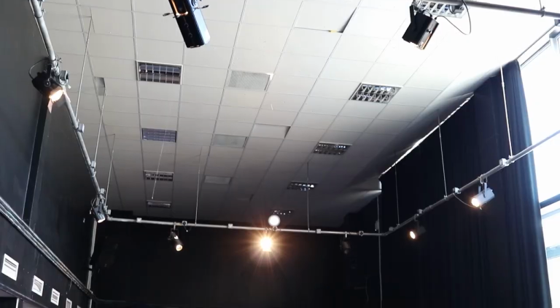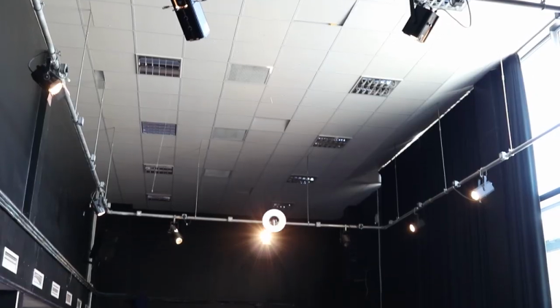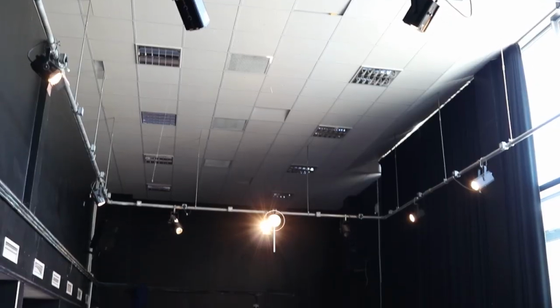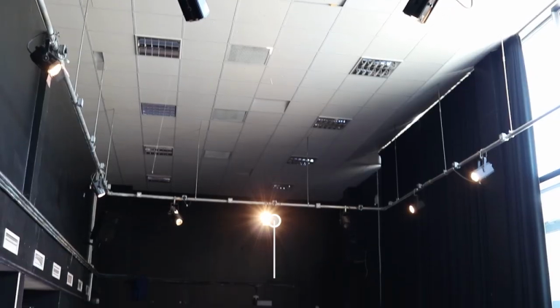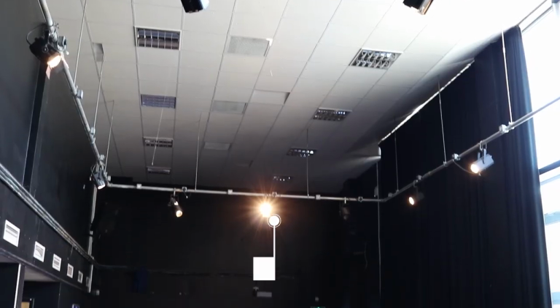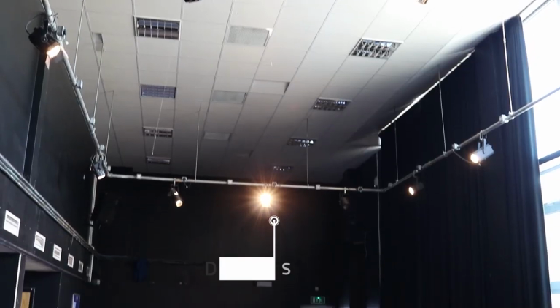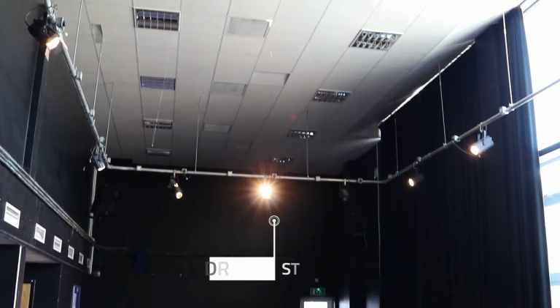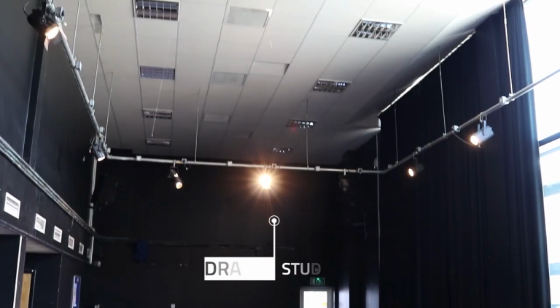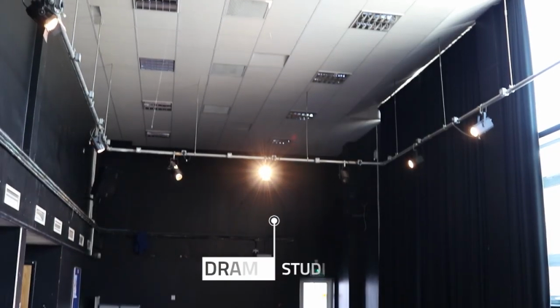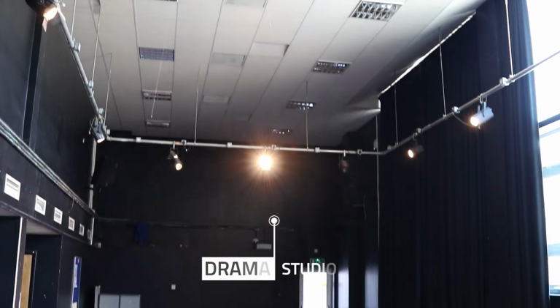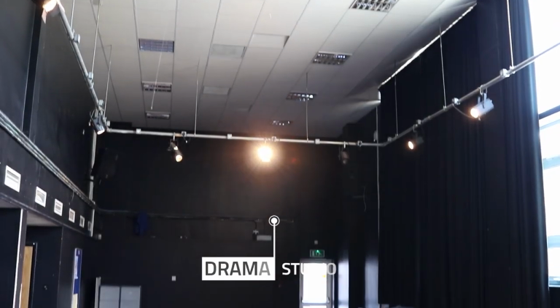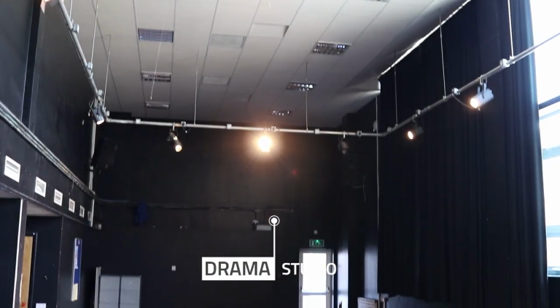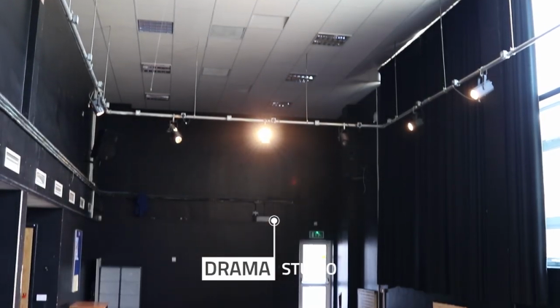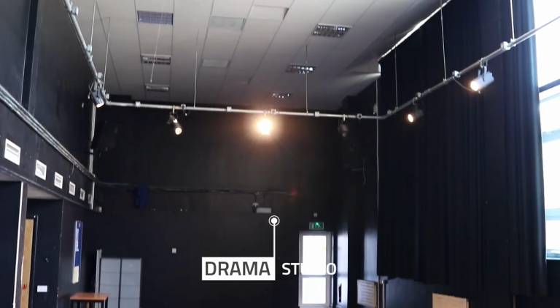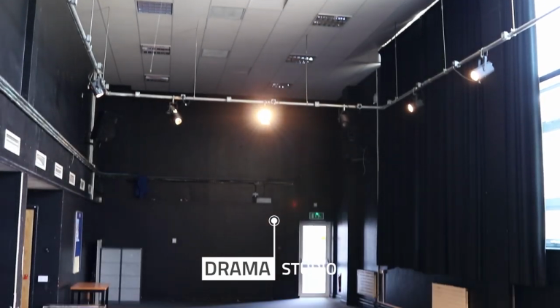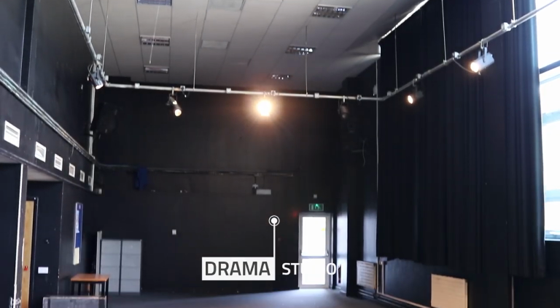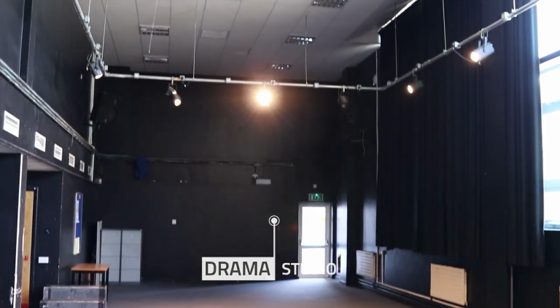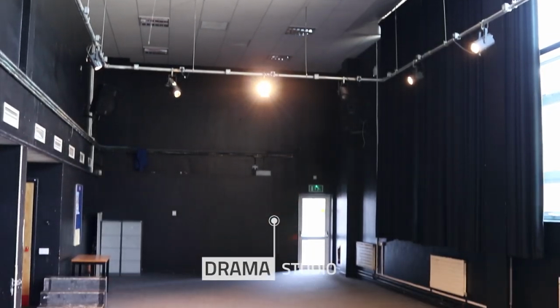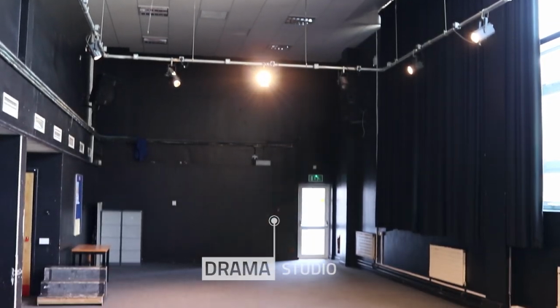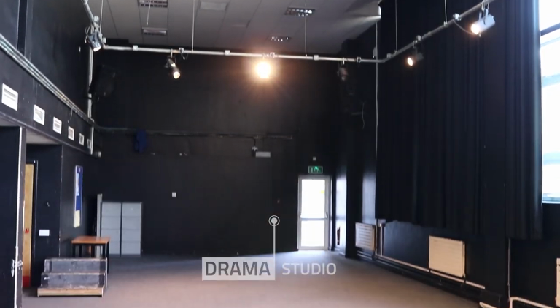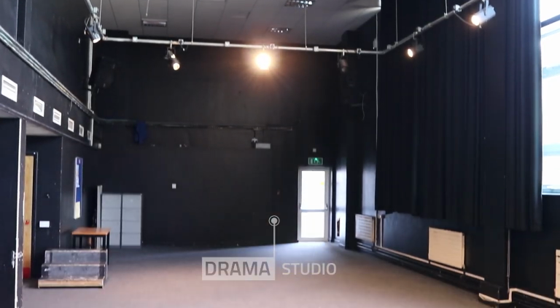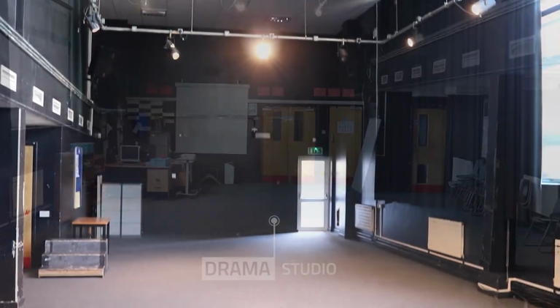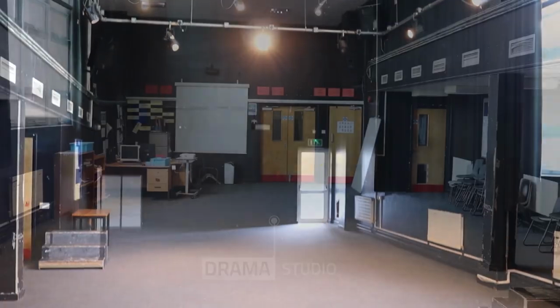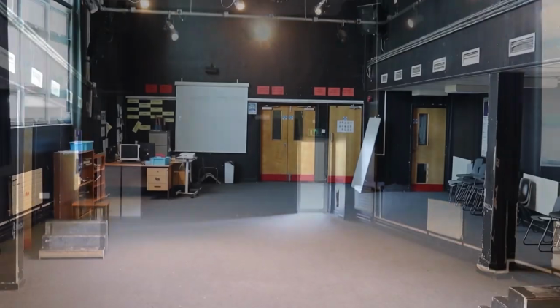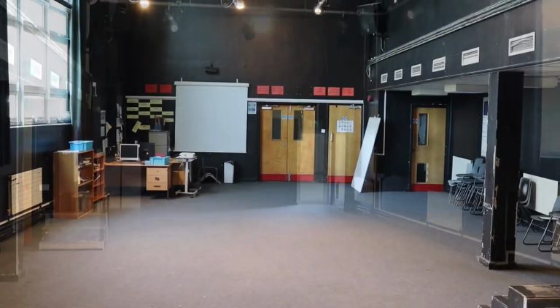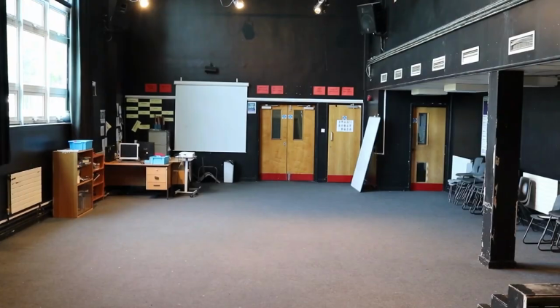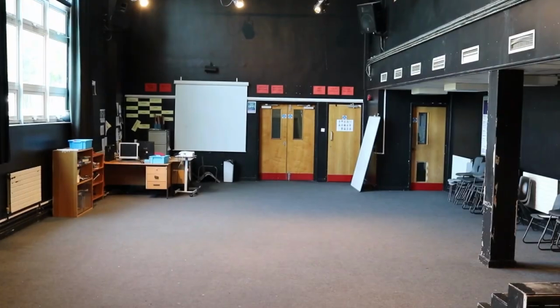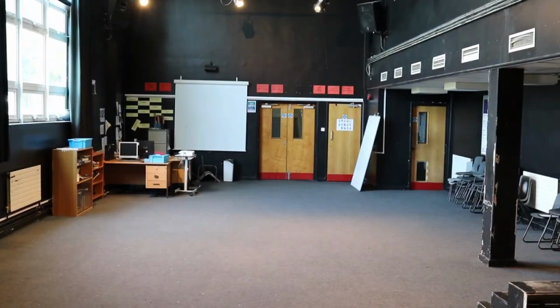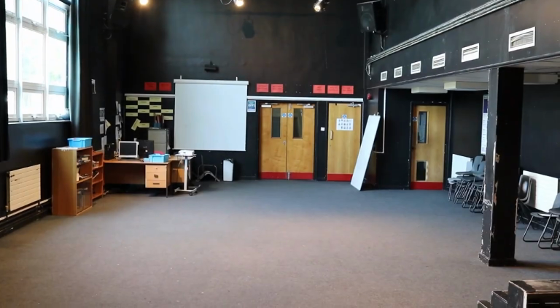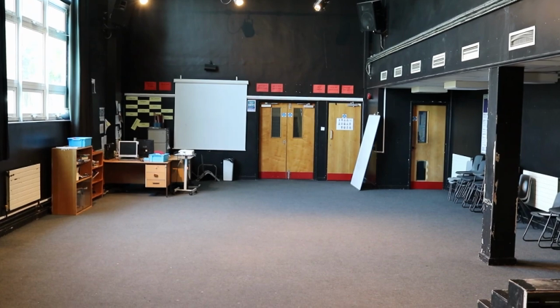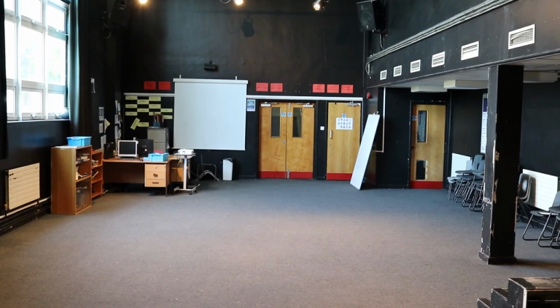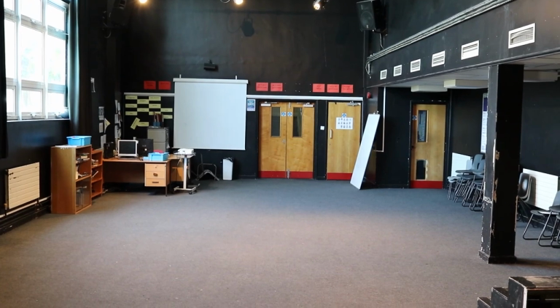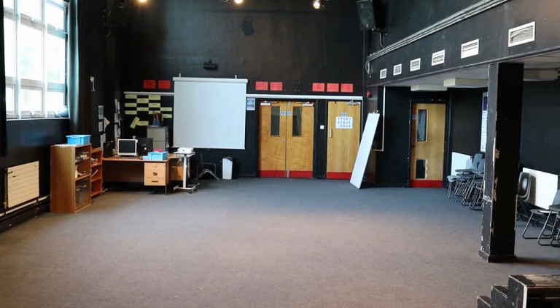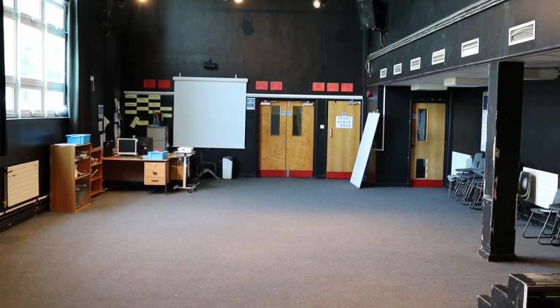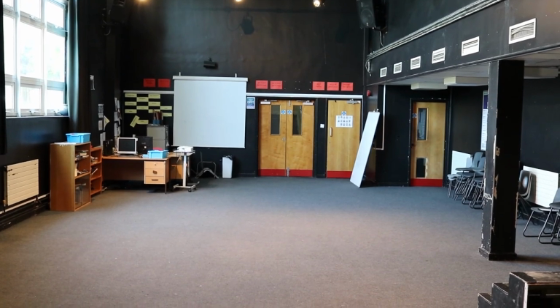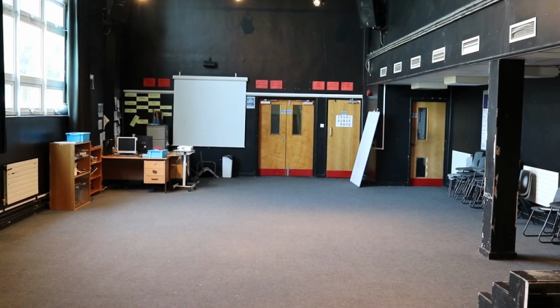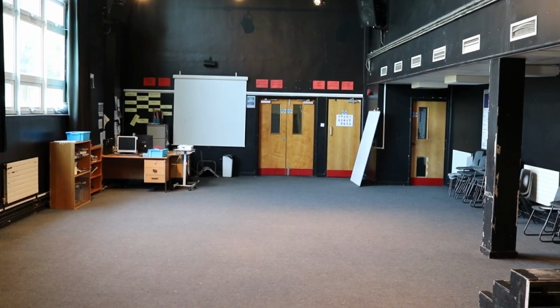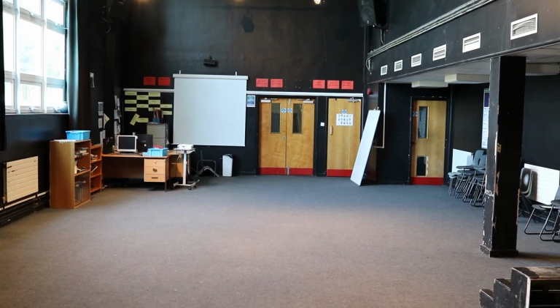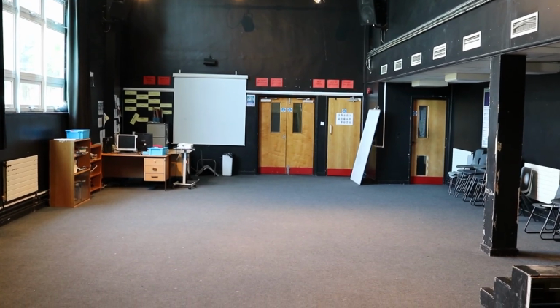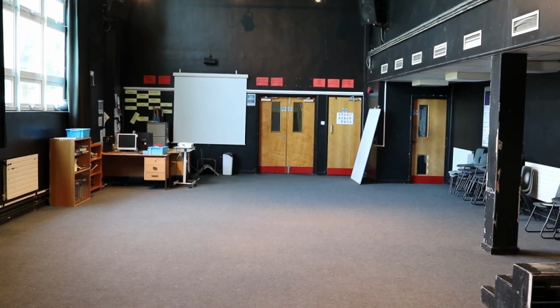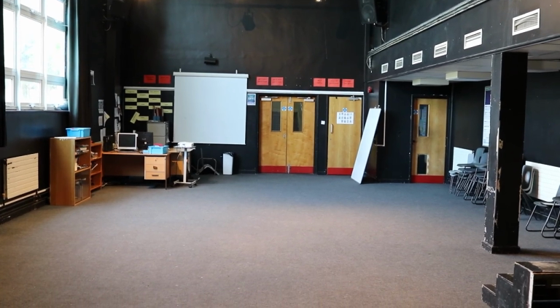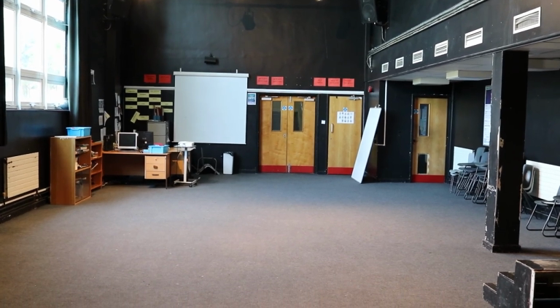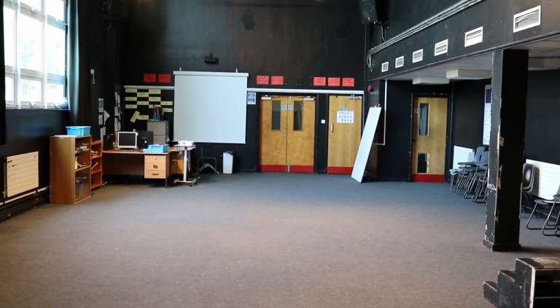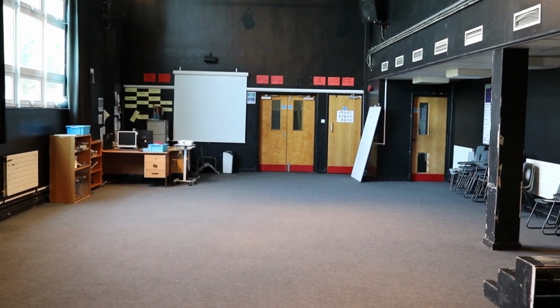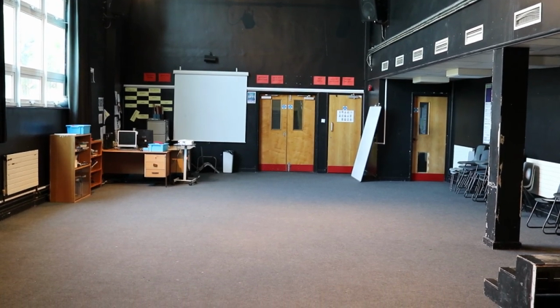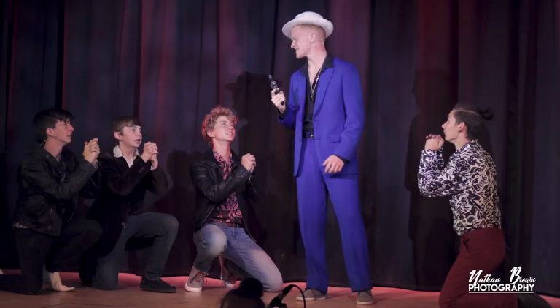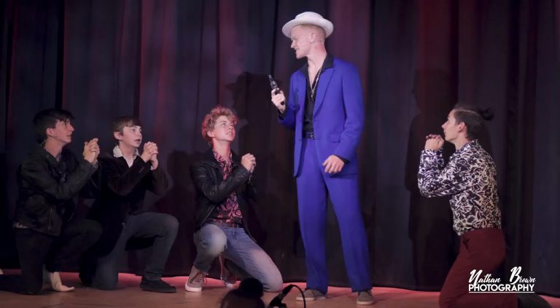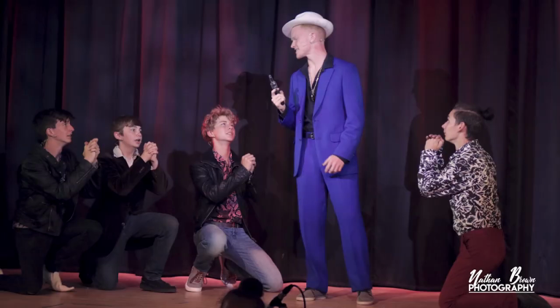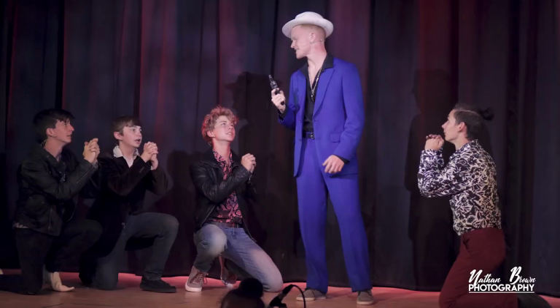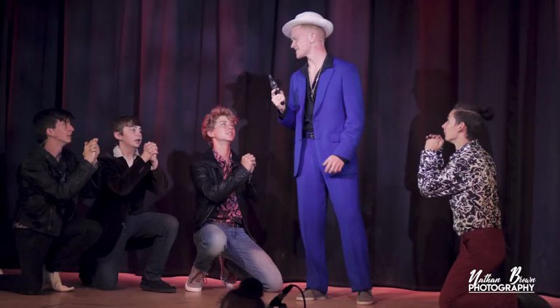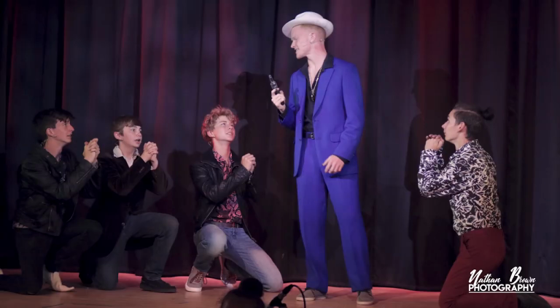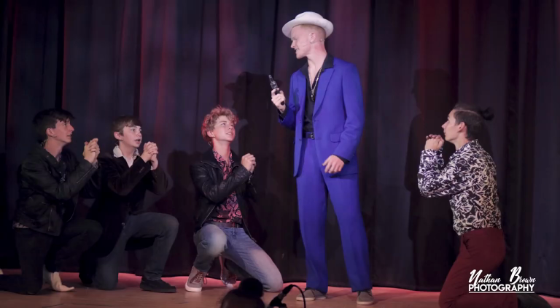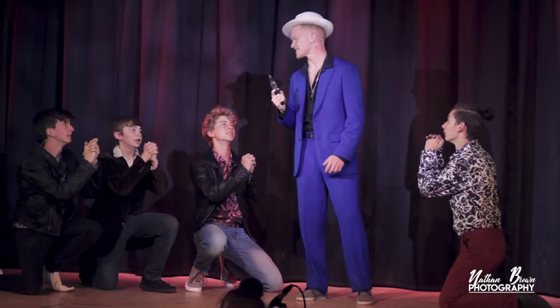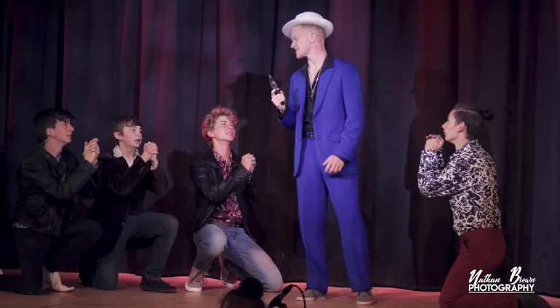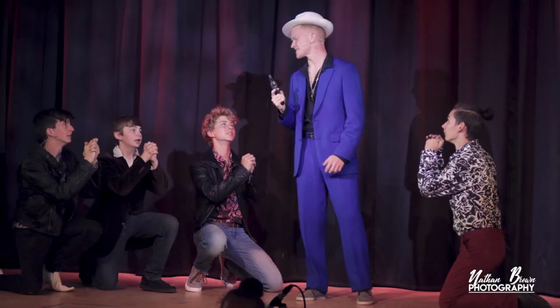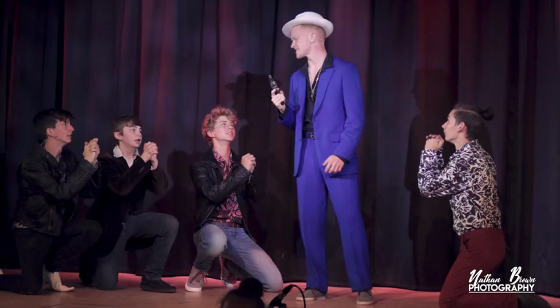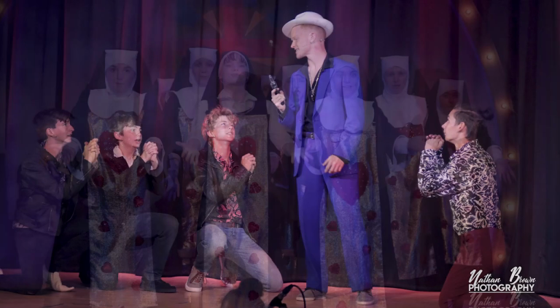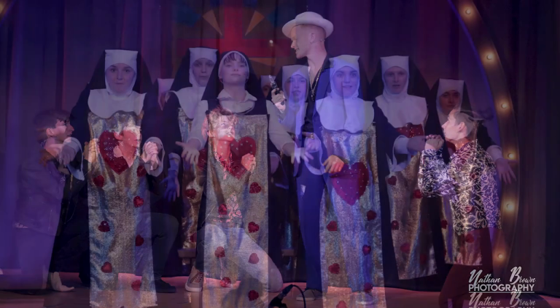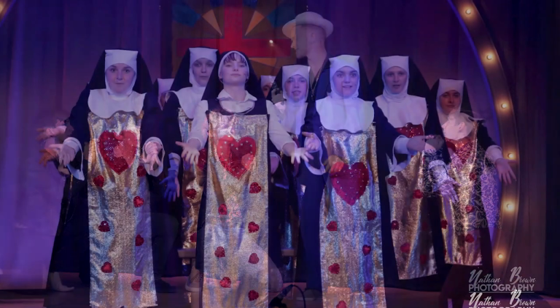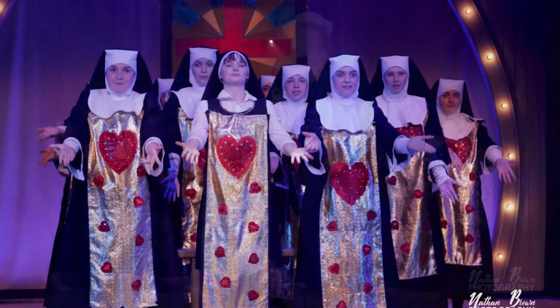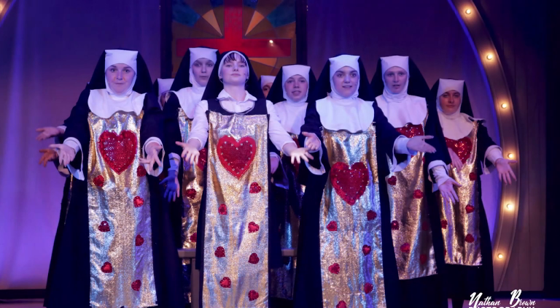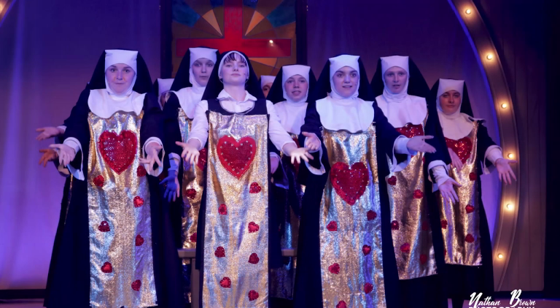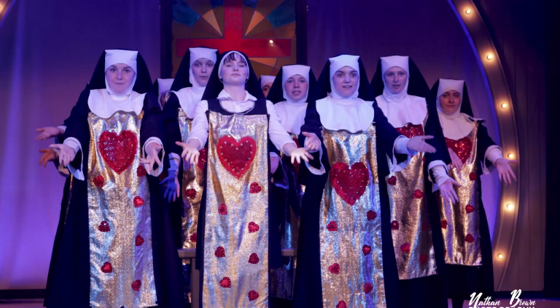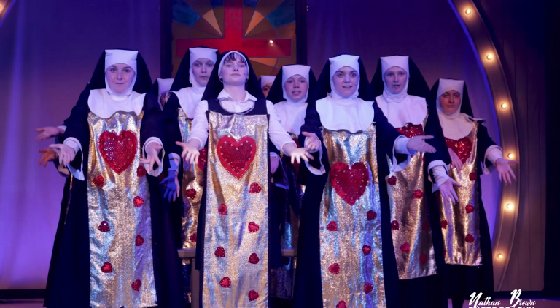We have a drama studio where all of our lessons are taught and where students rehearse for our end of year productions.